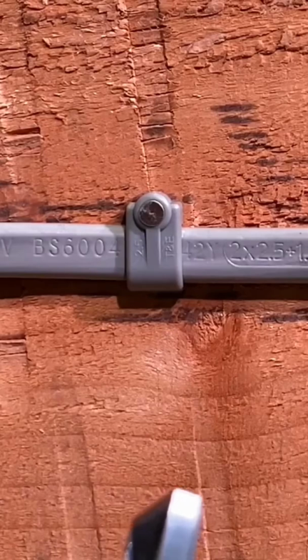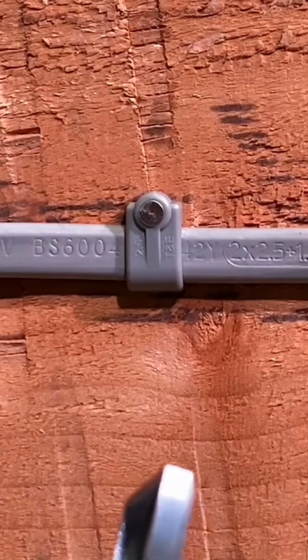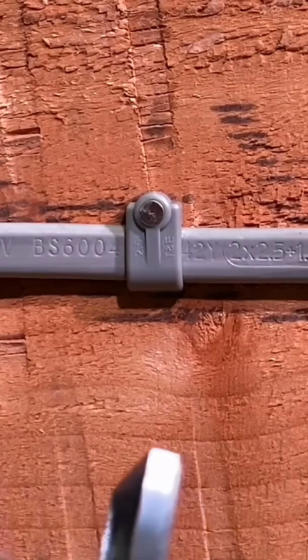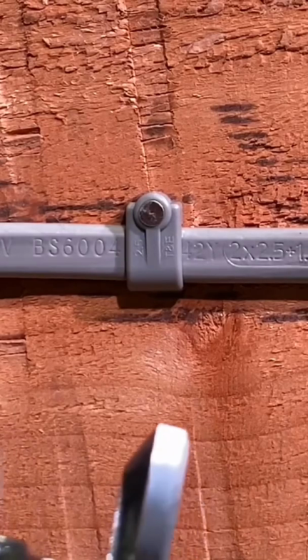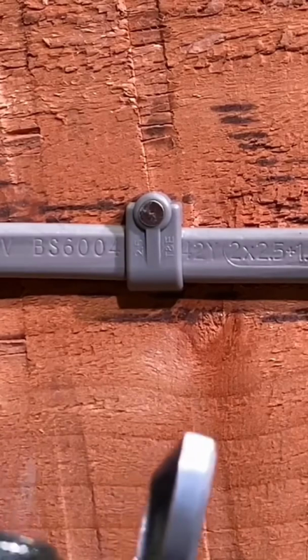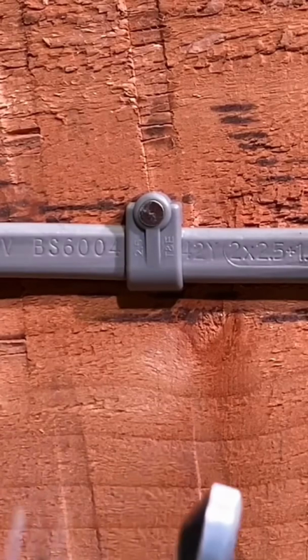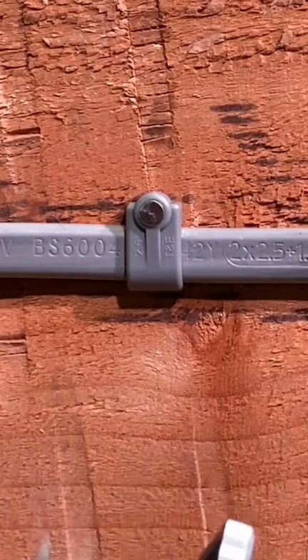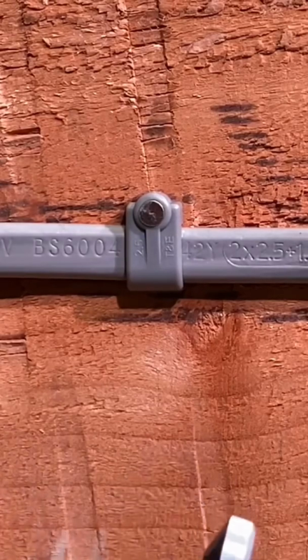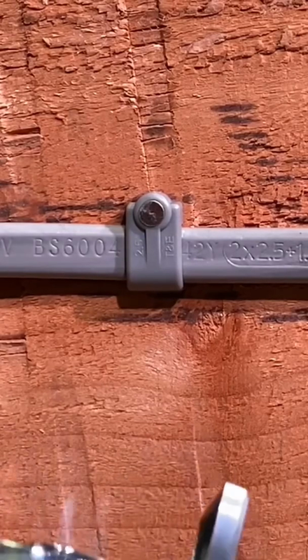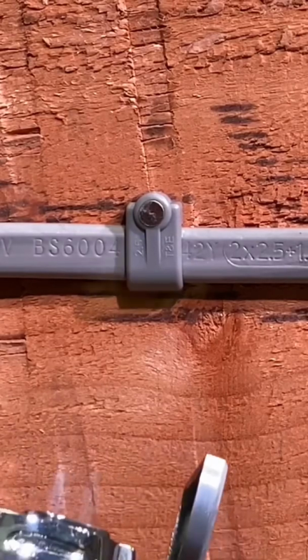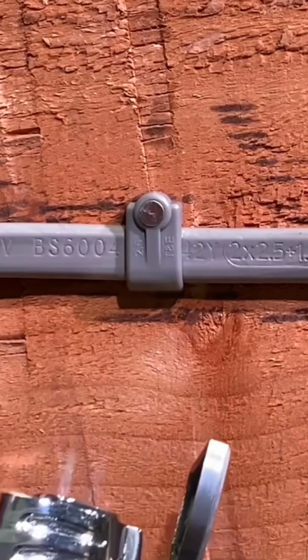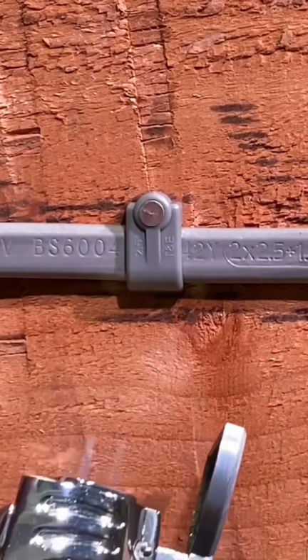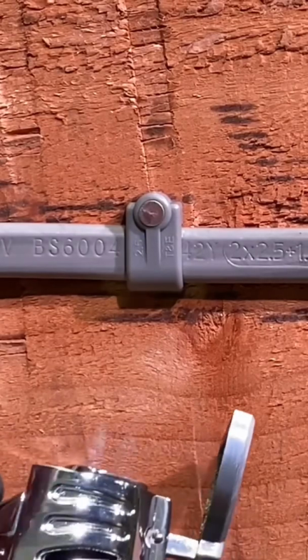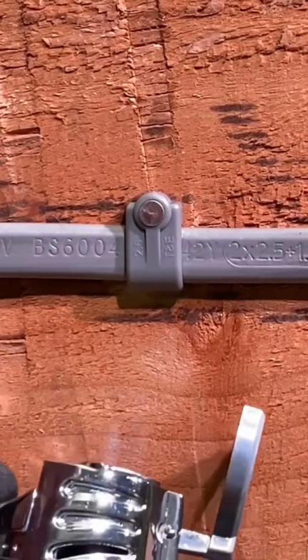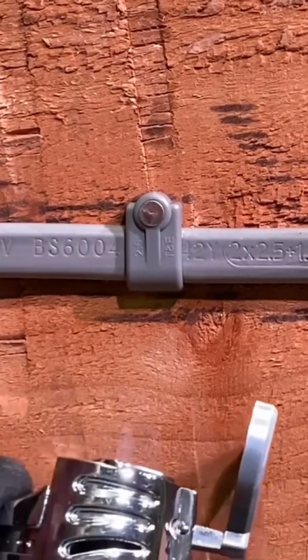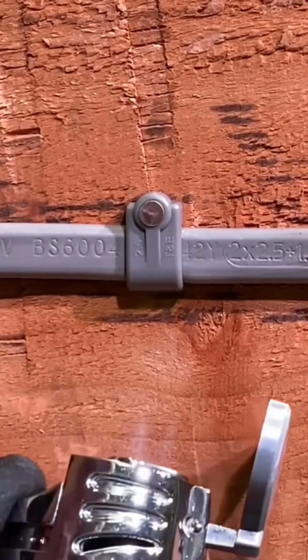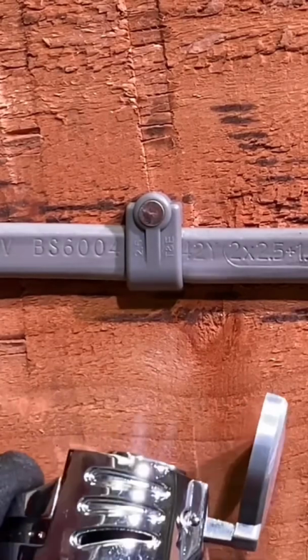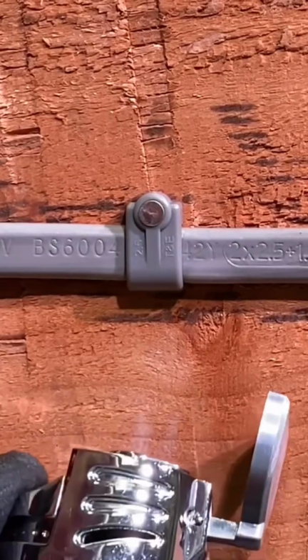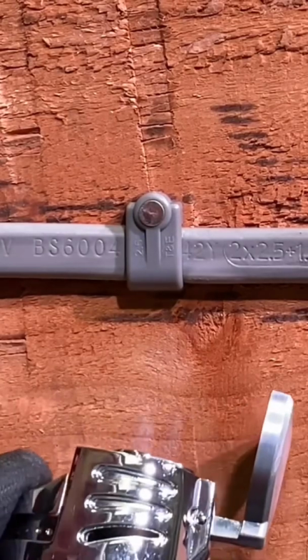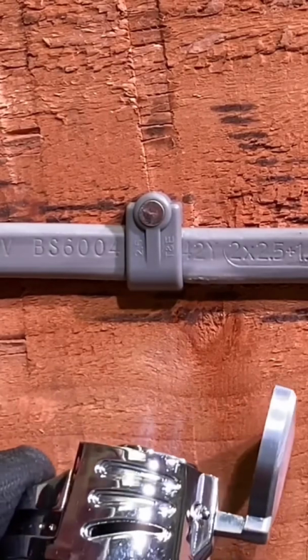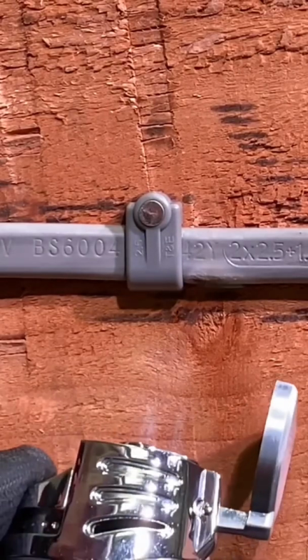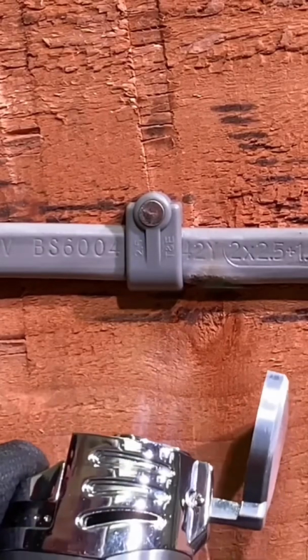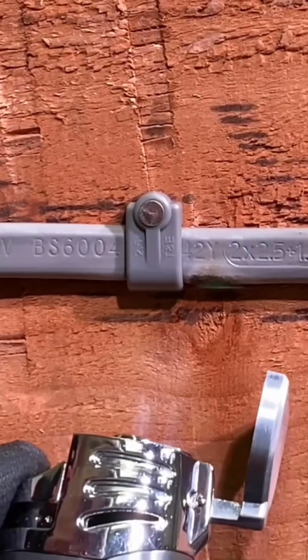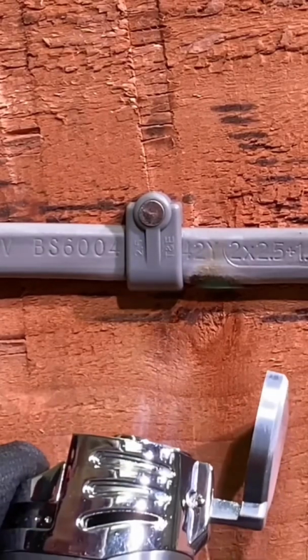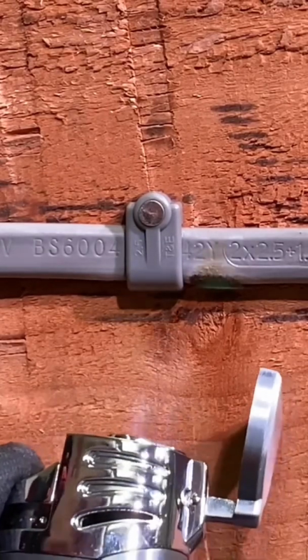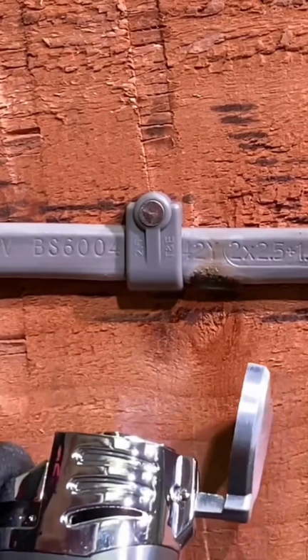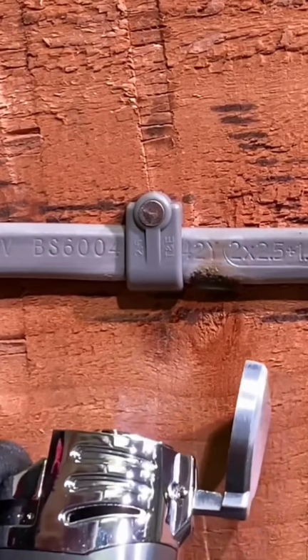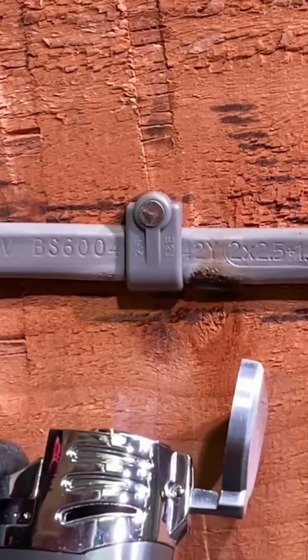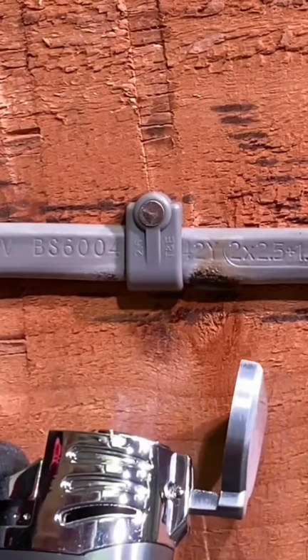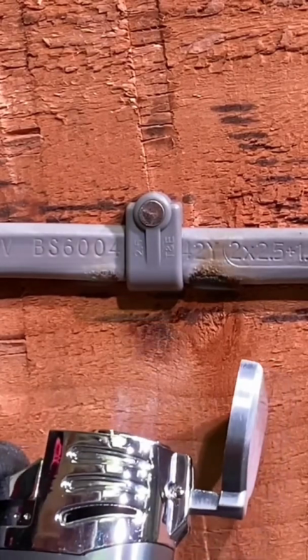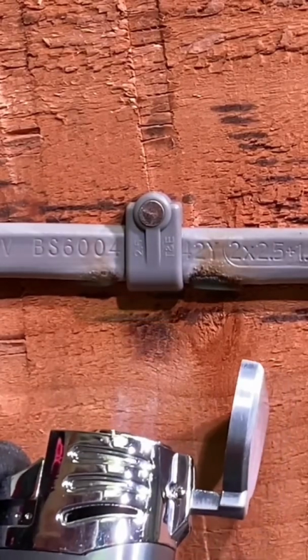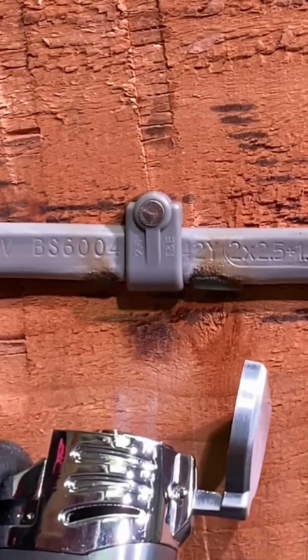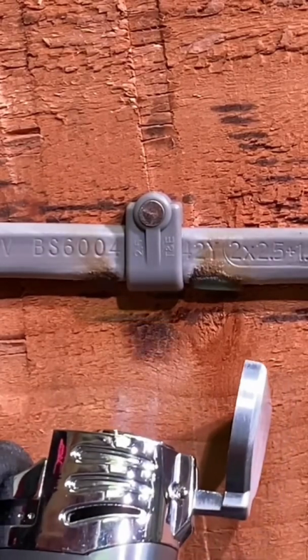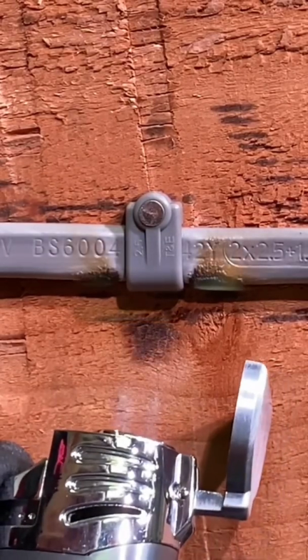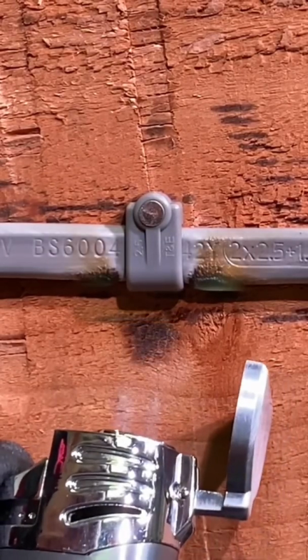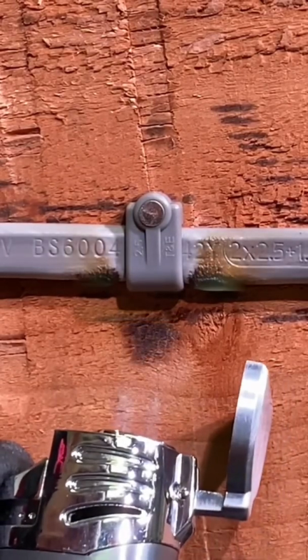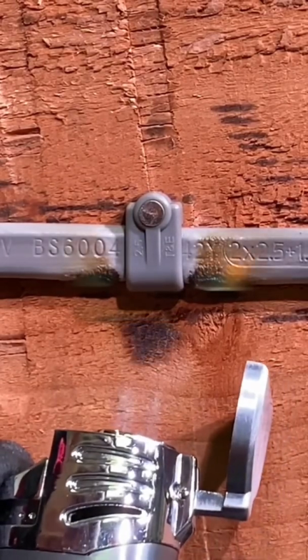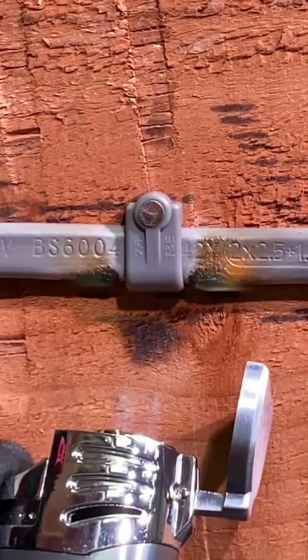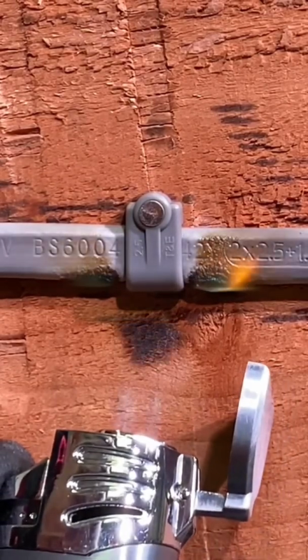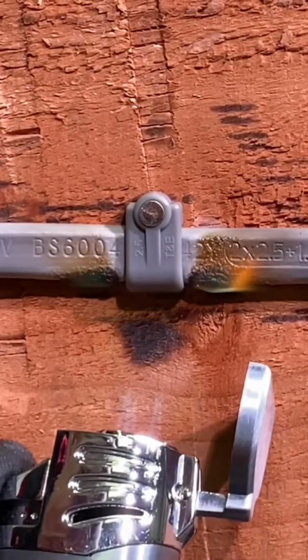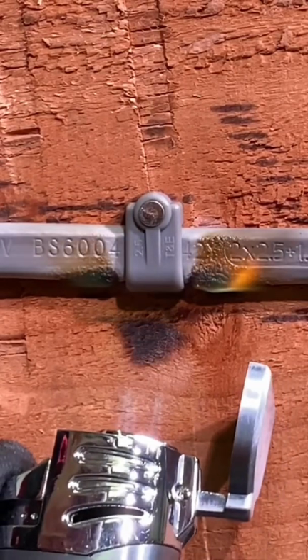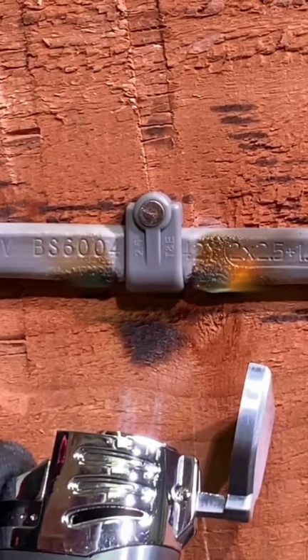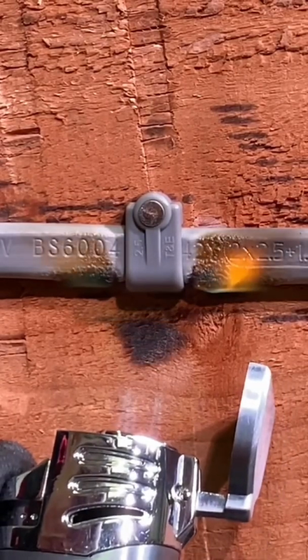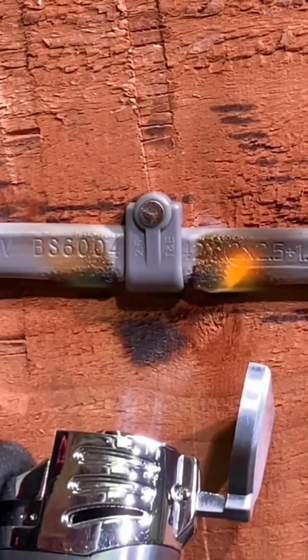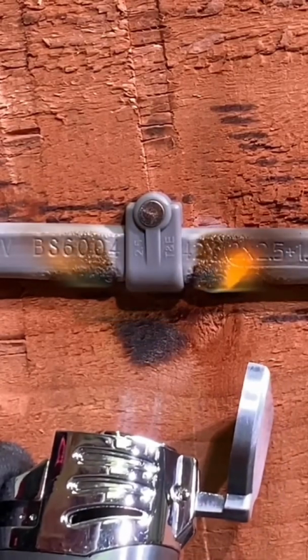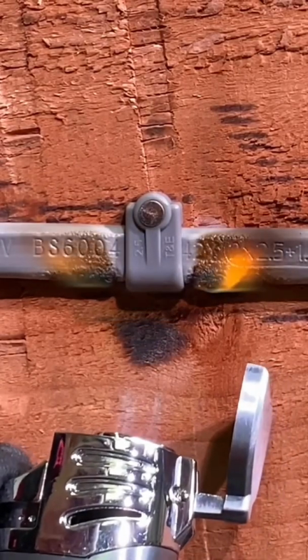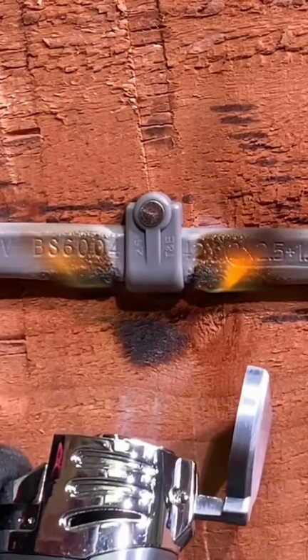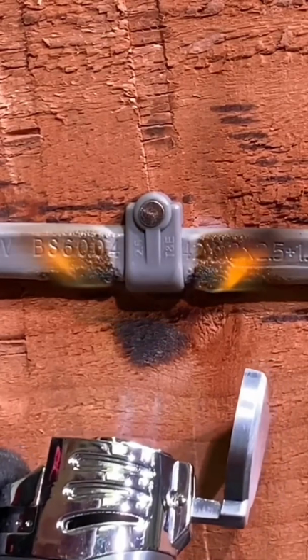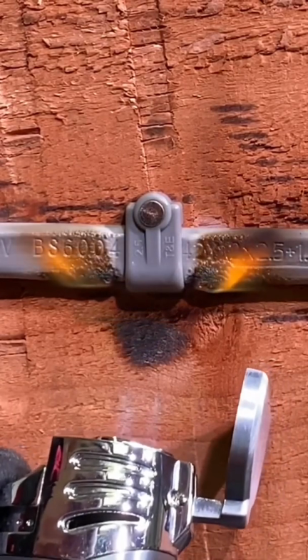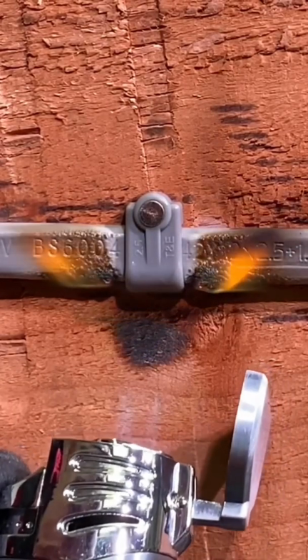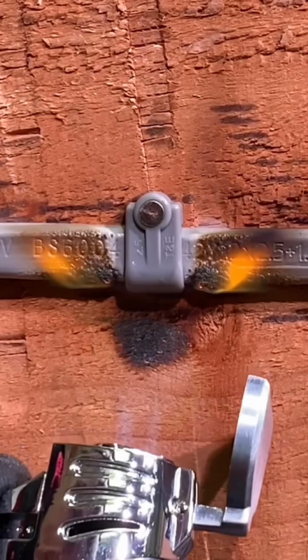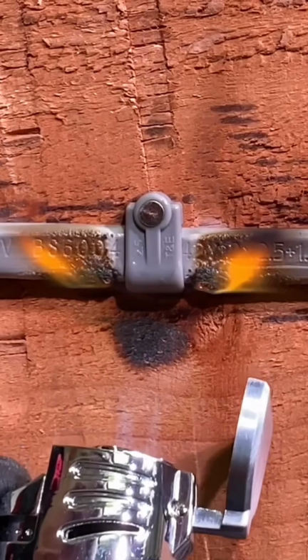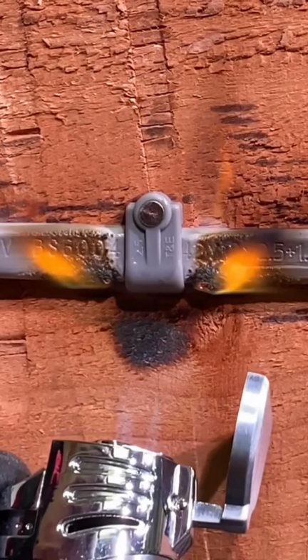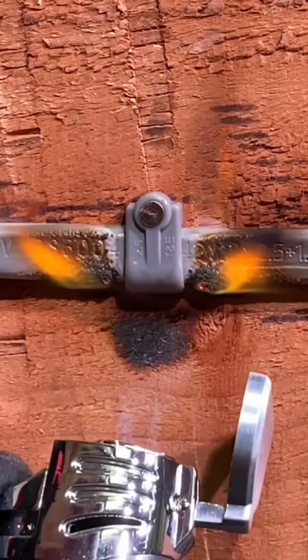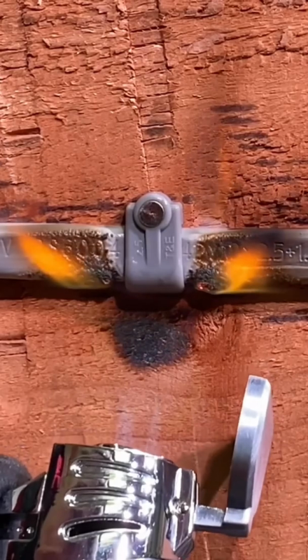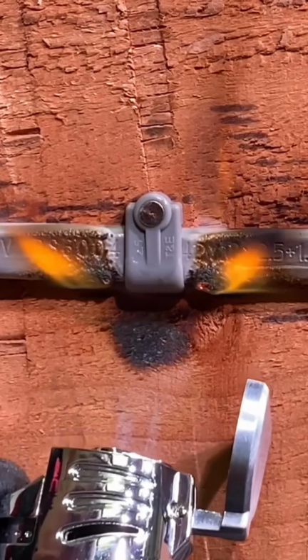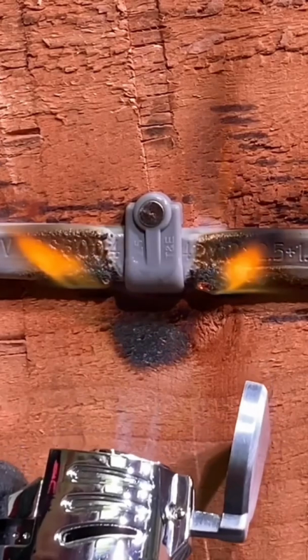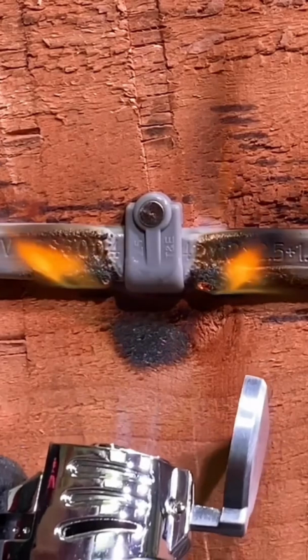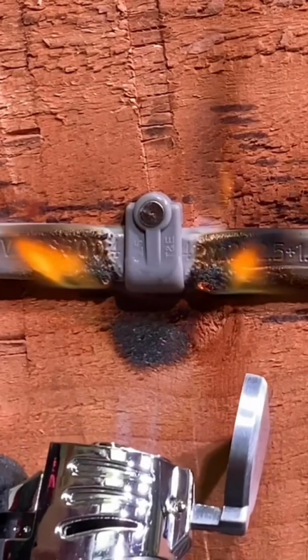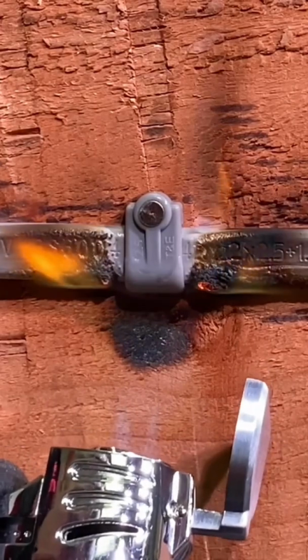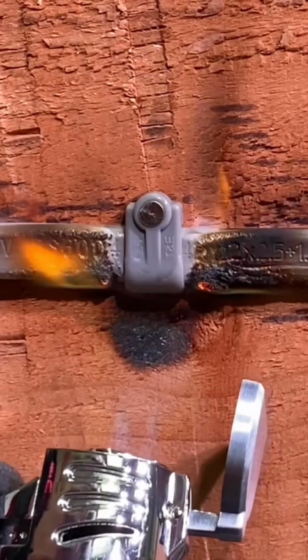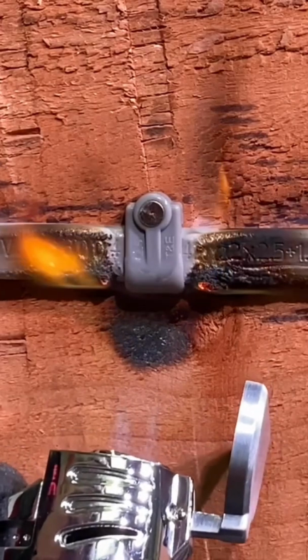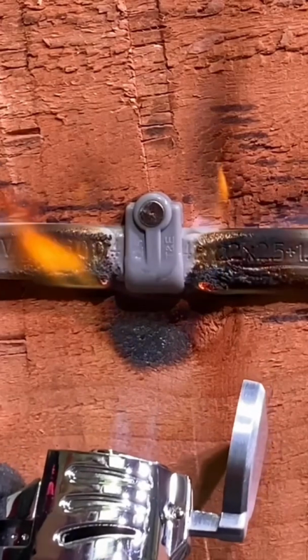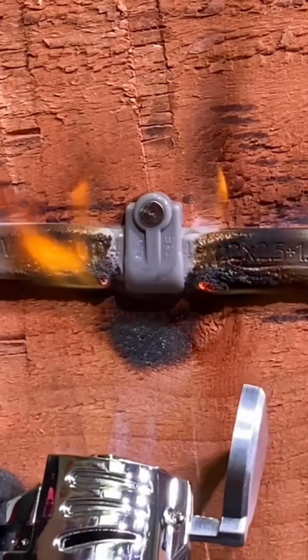Let's look at what happens to a plastic cable clip in the event of a fire. I think it's any excuse to get that blowtorch out again.